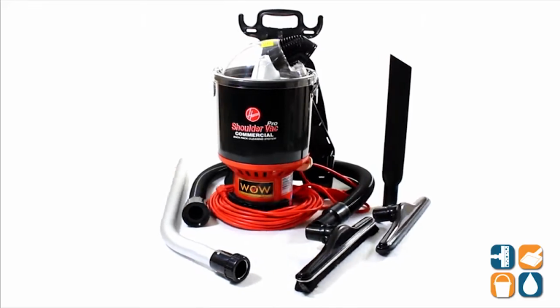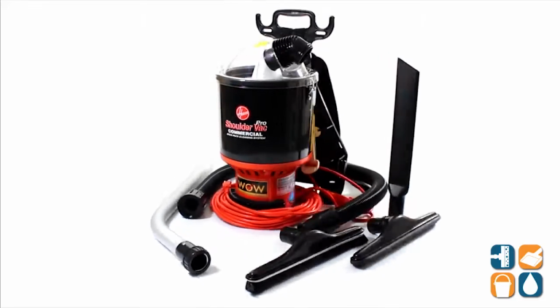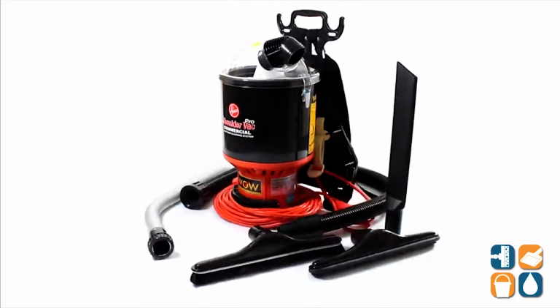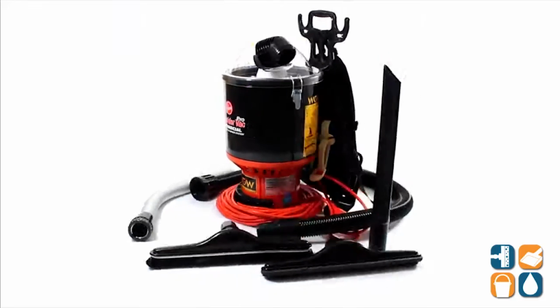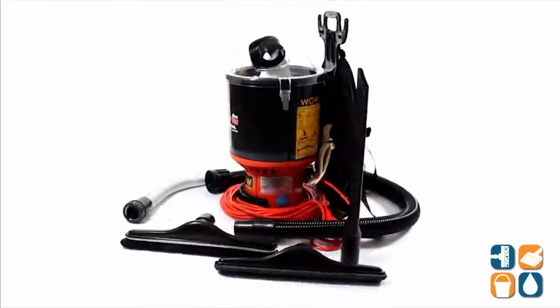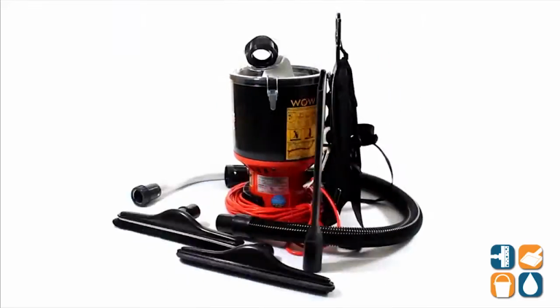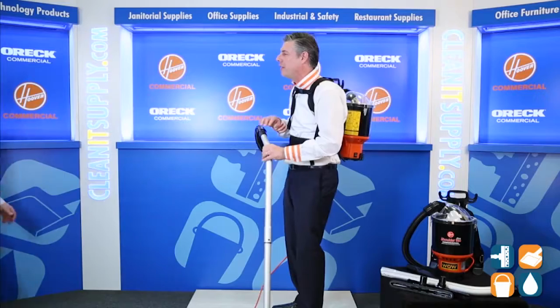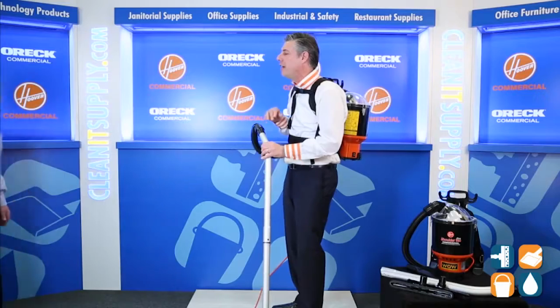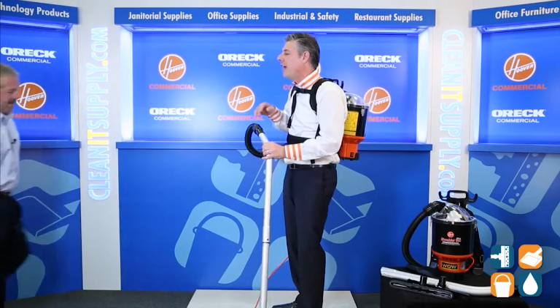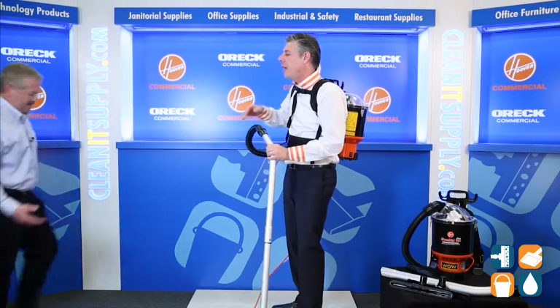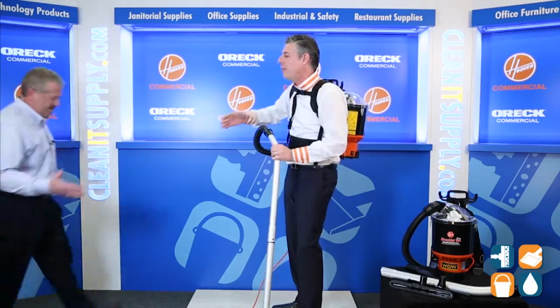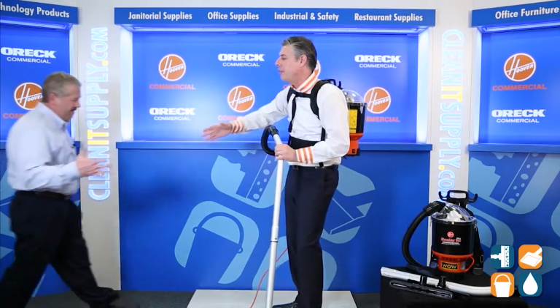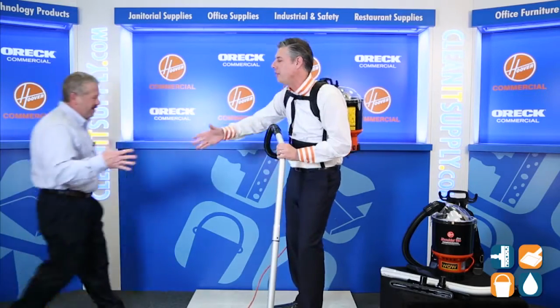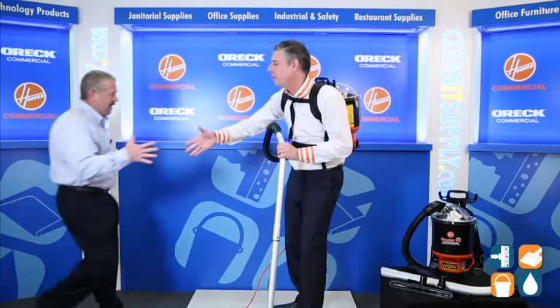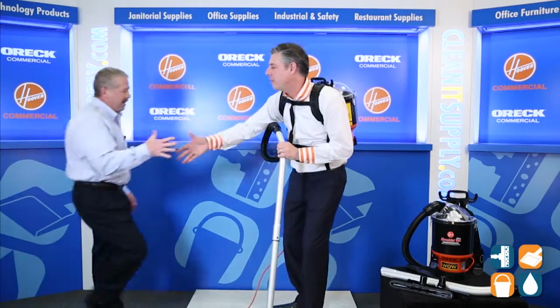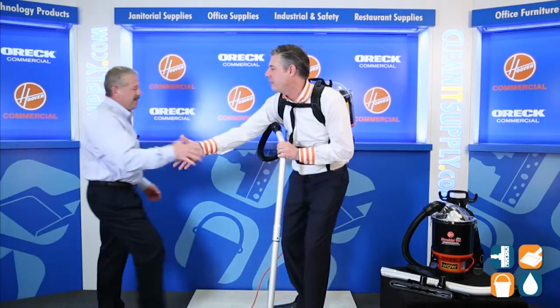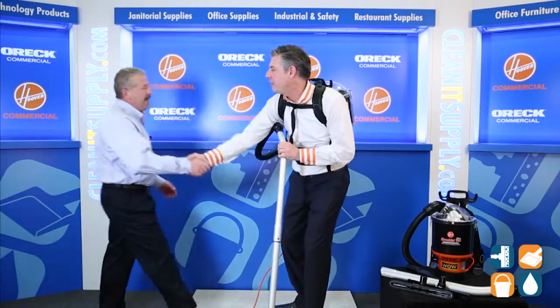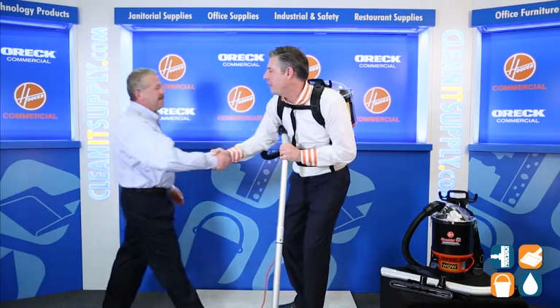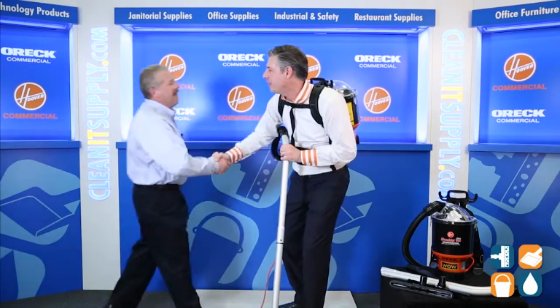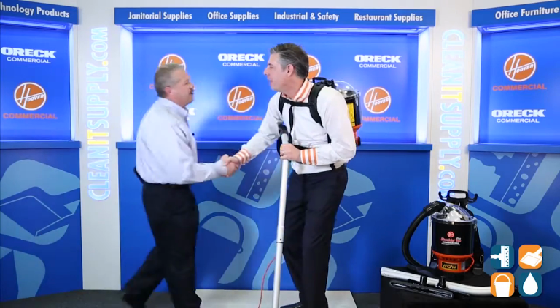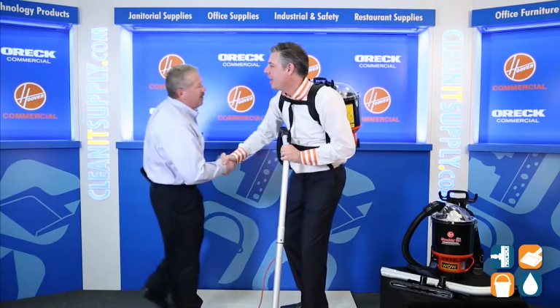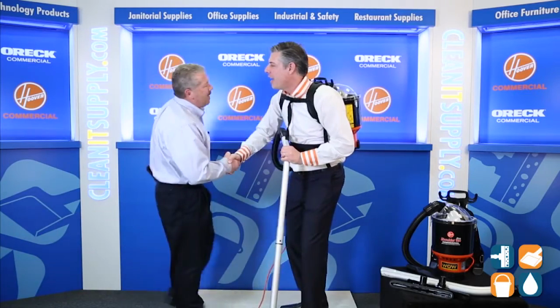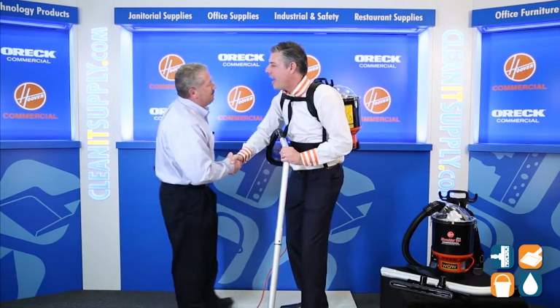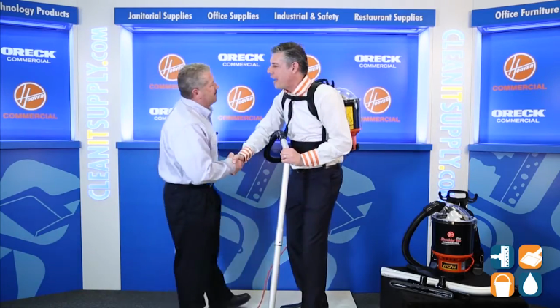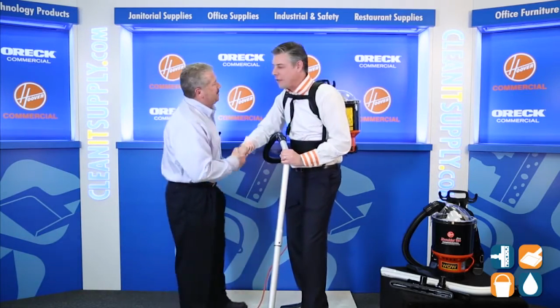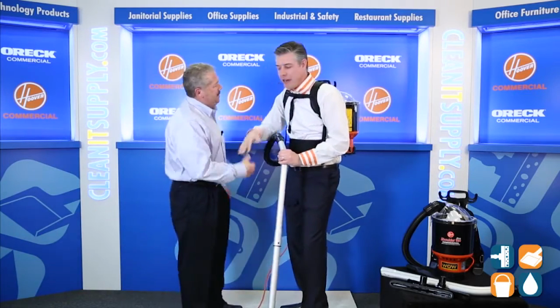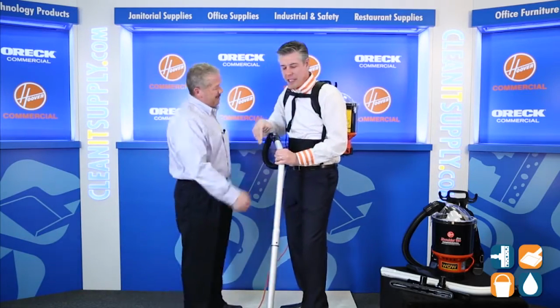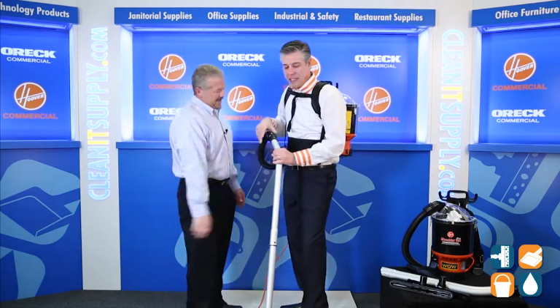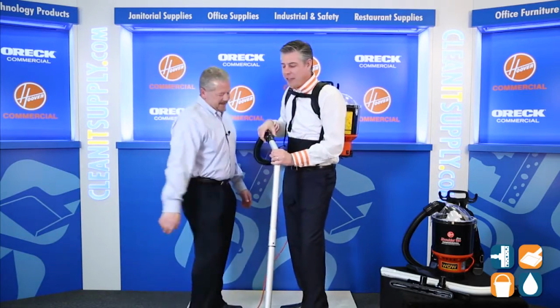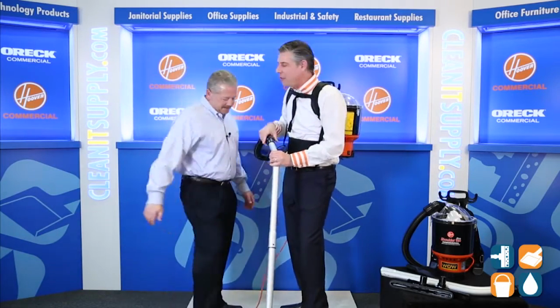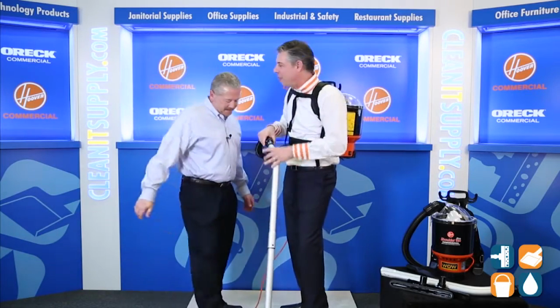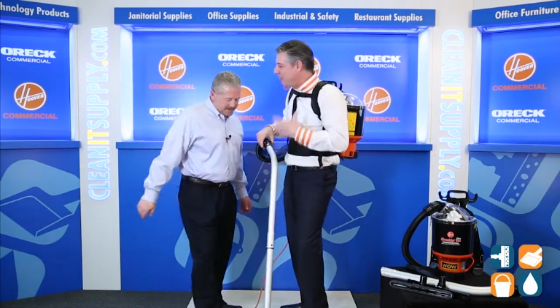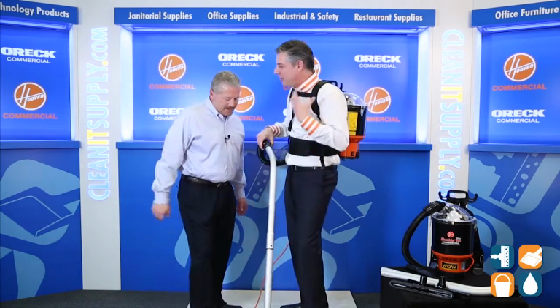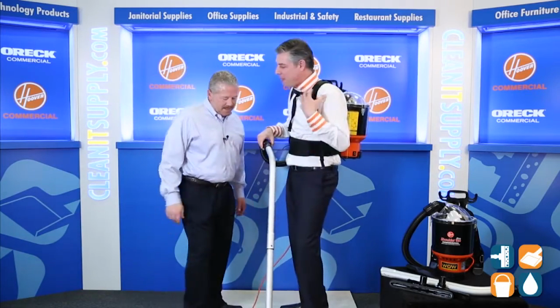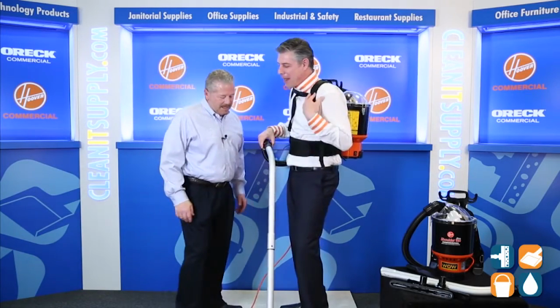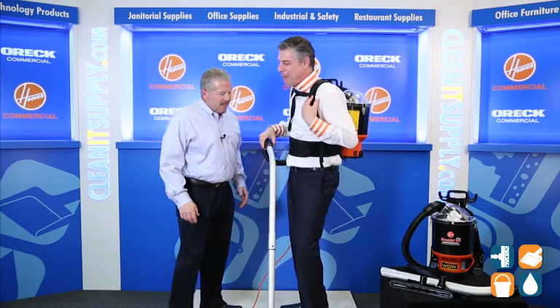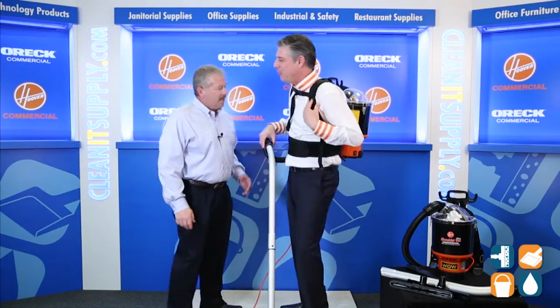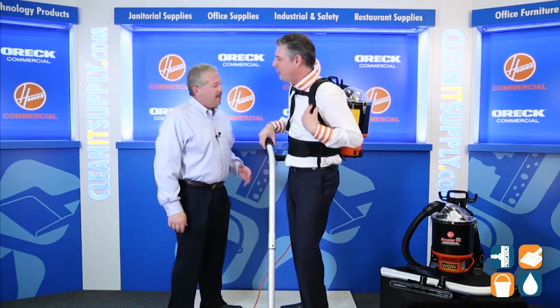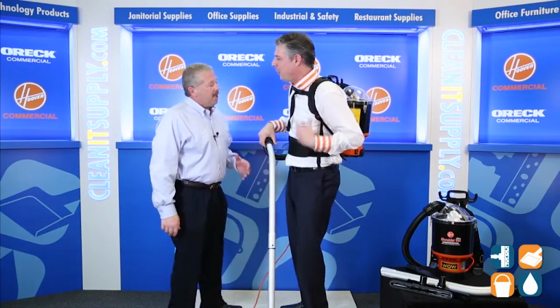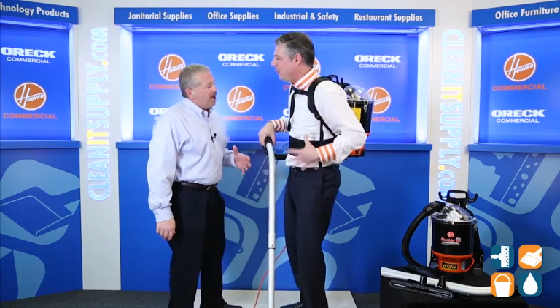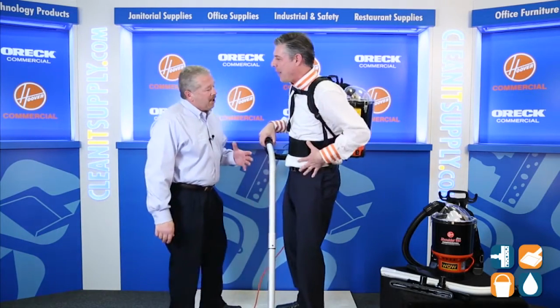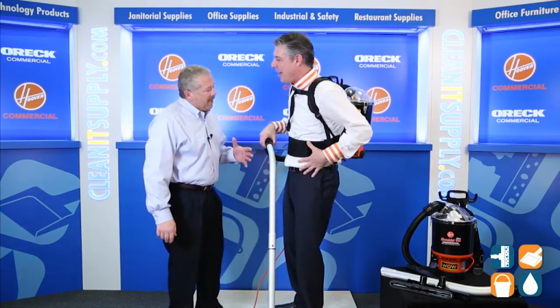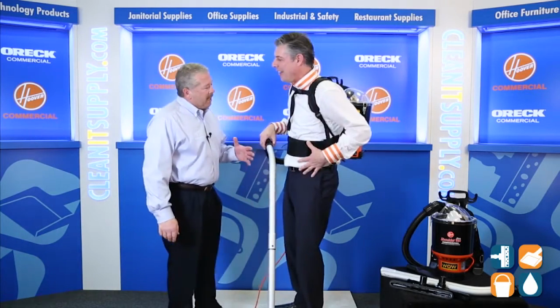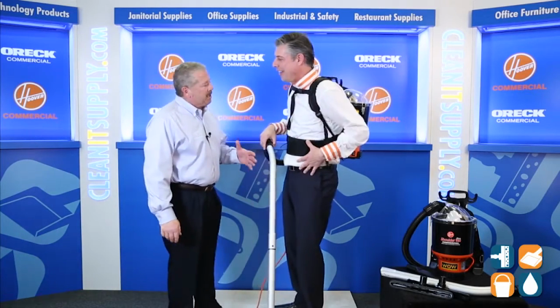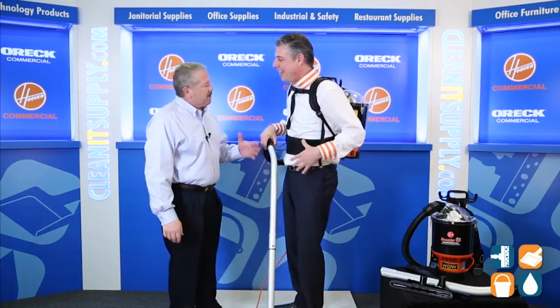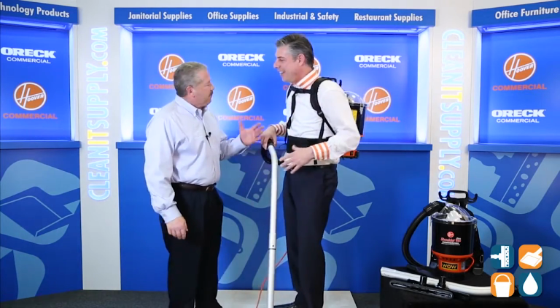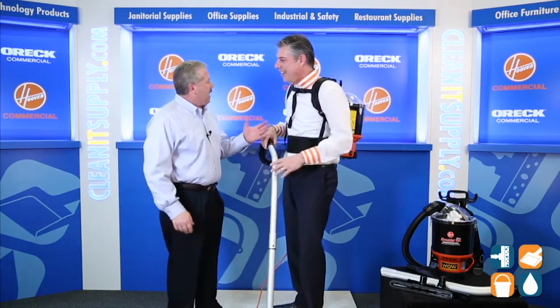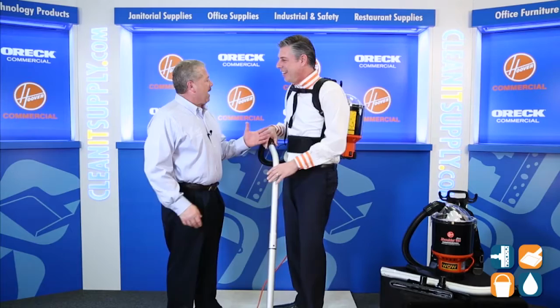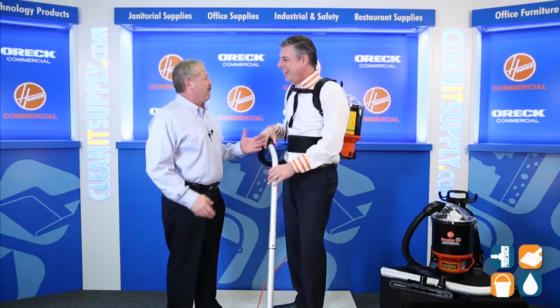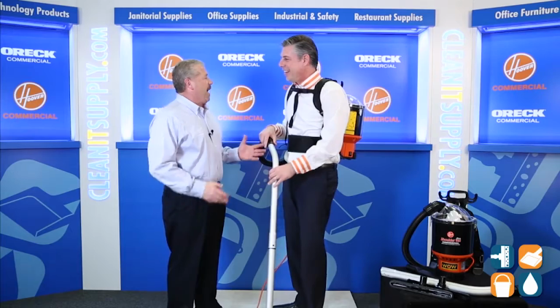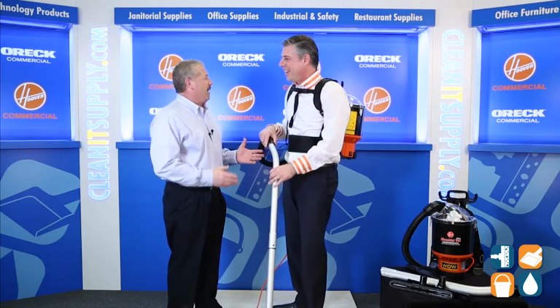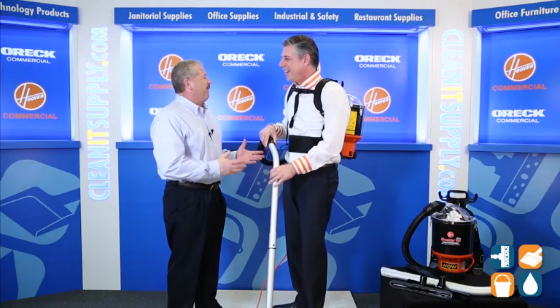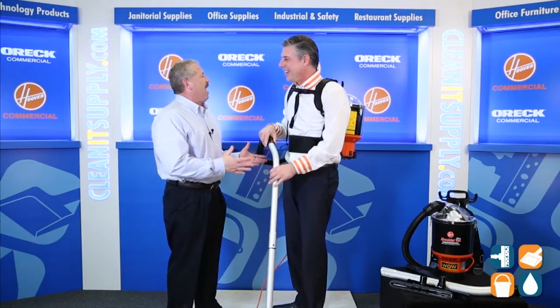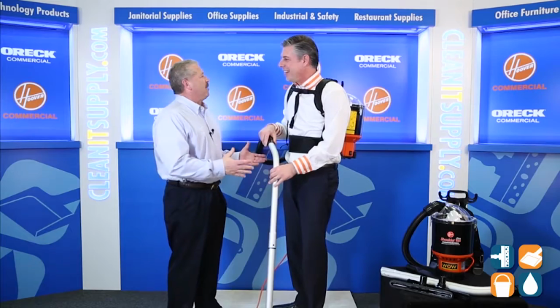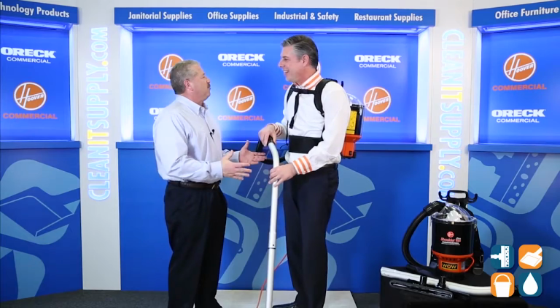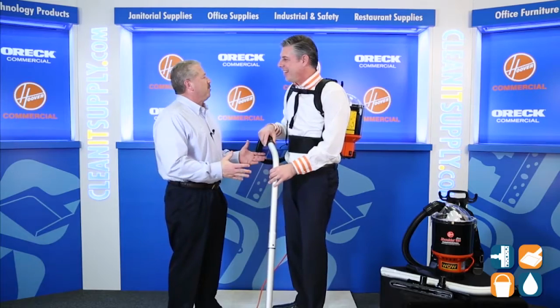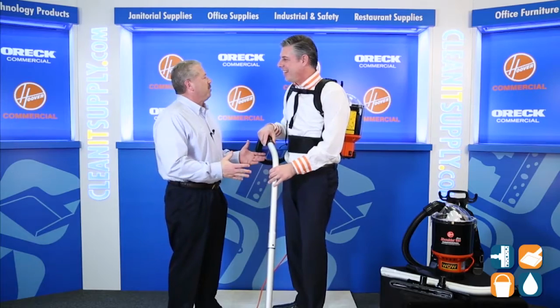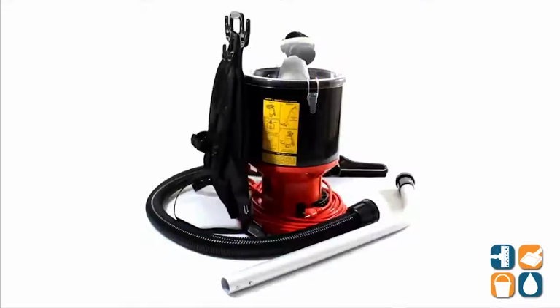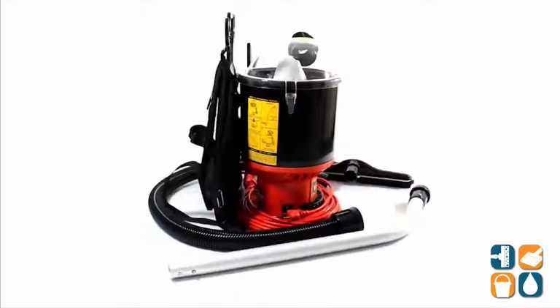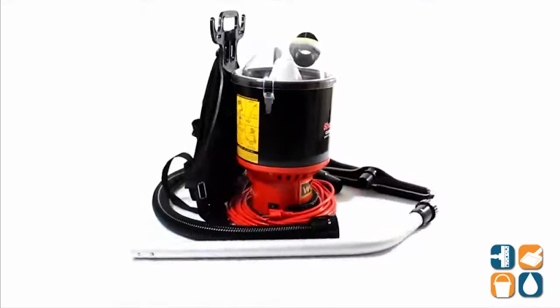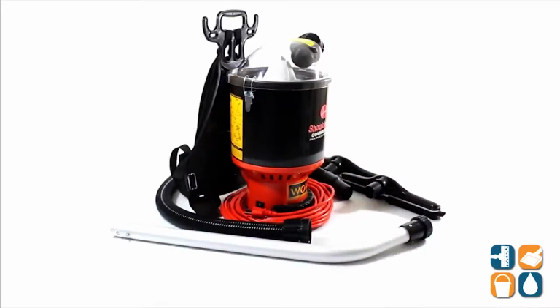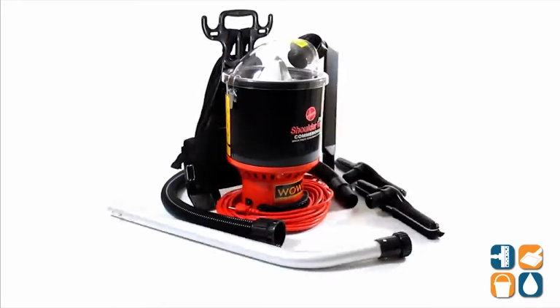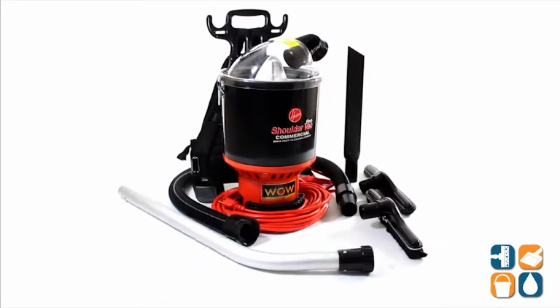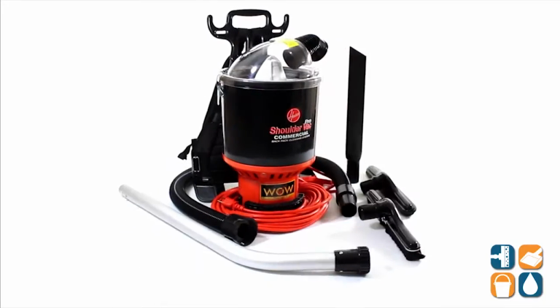Come on in, Michael. Good to see you. Thanks for having us. Tell us what this bad boy's all about. This is the Backpack Vacuum Cleaner by Hoover.